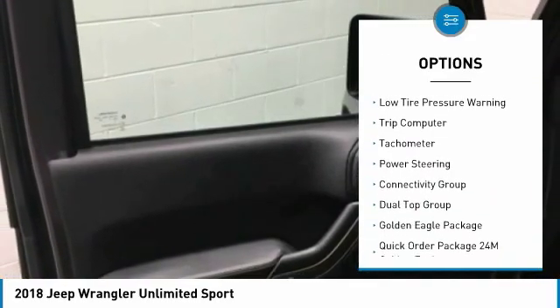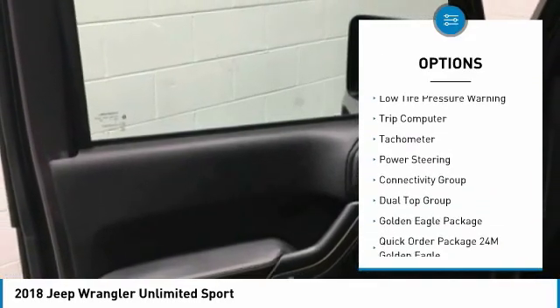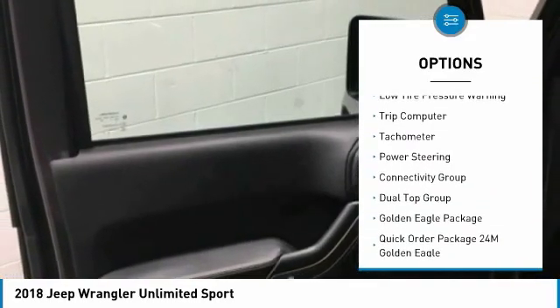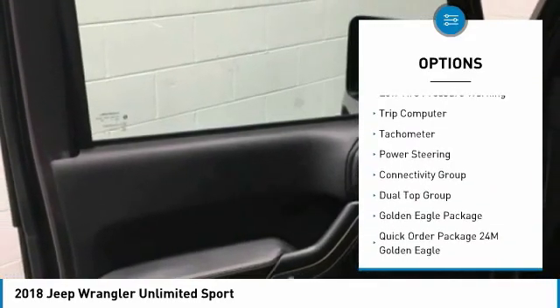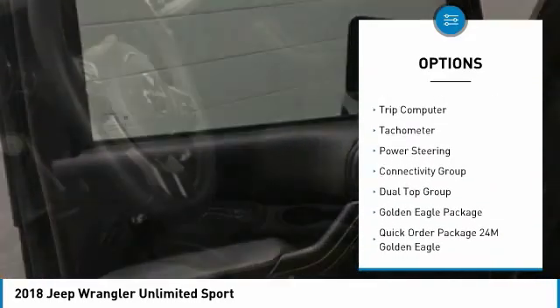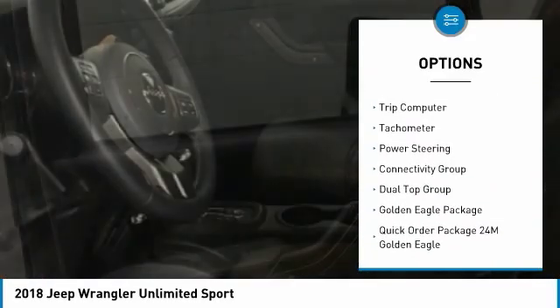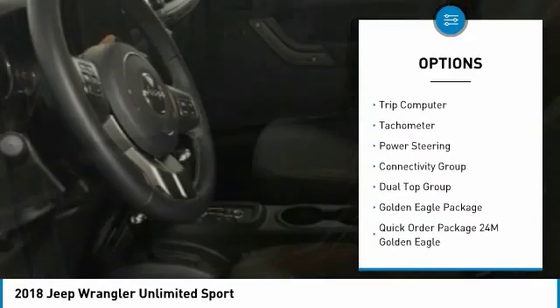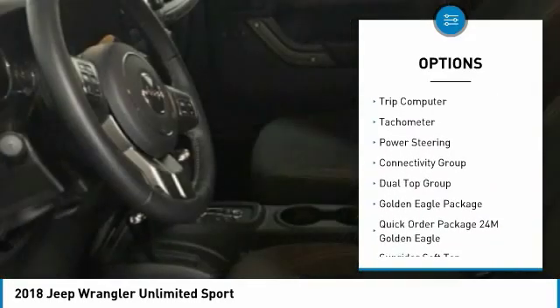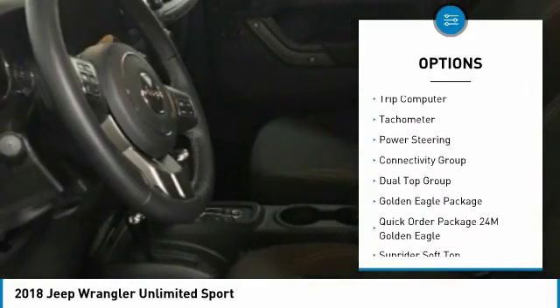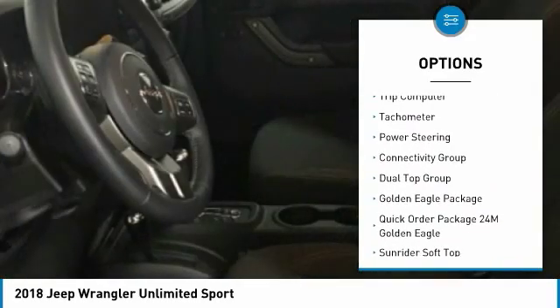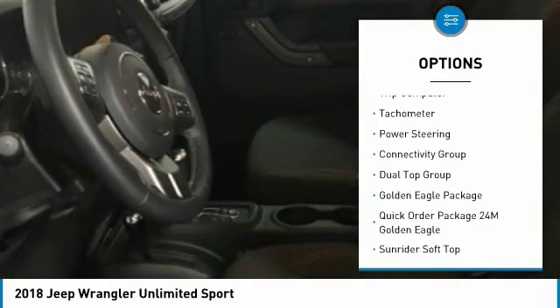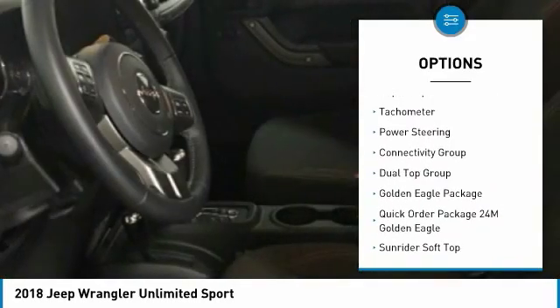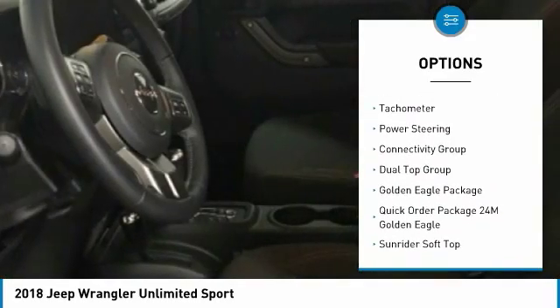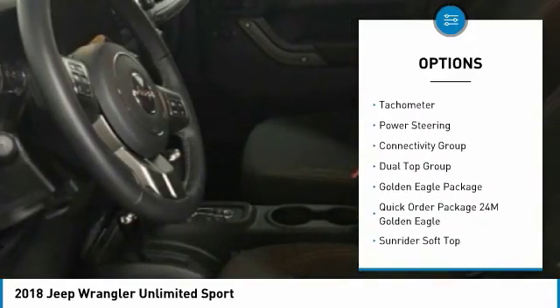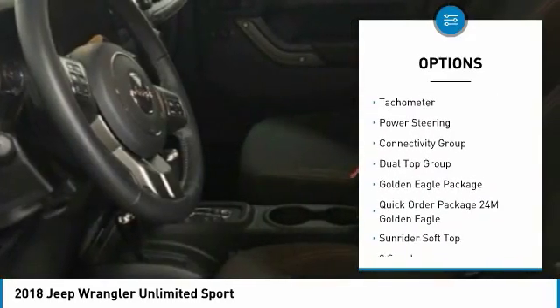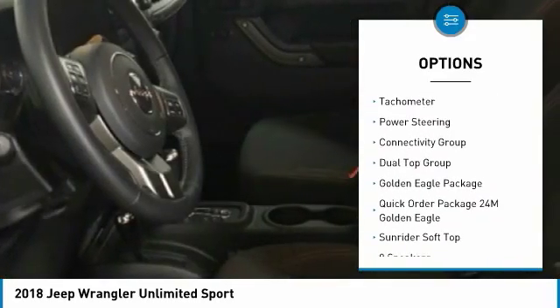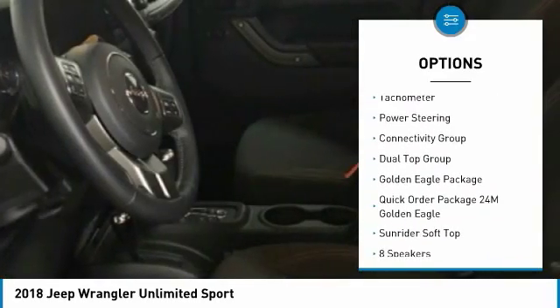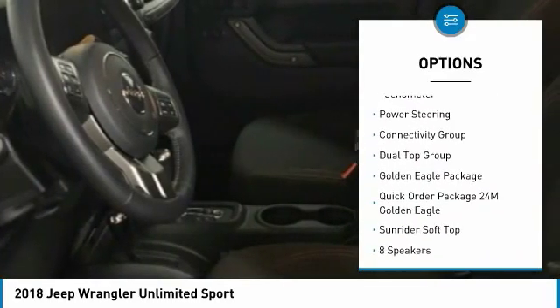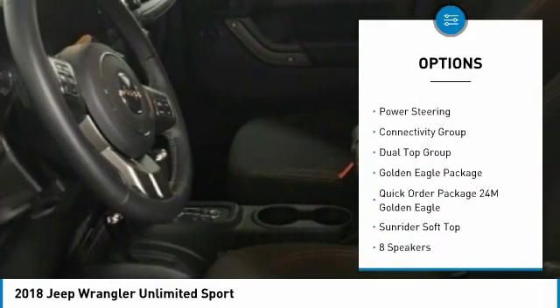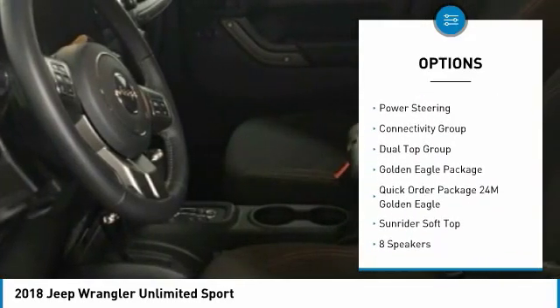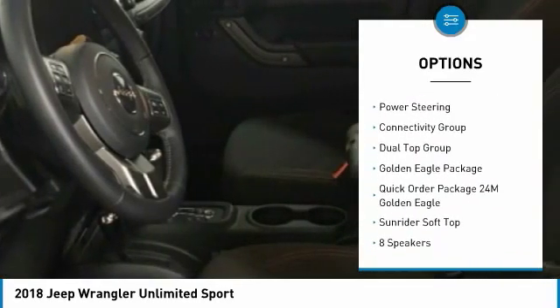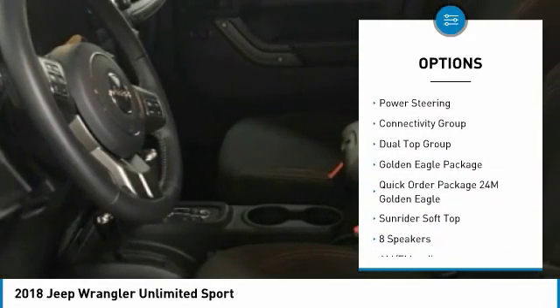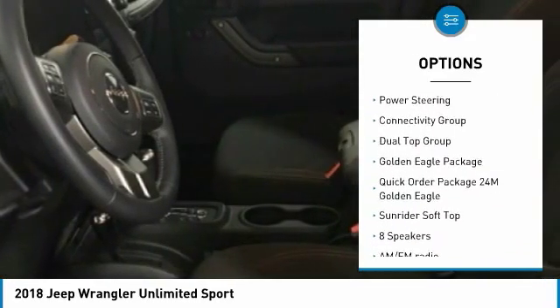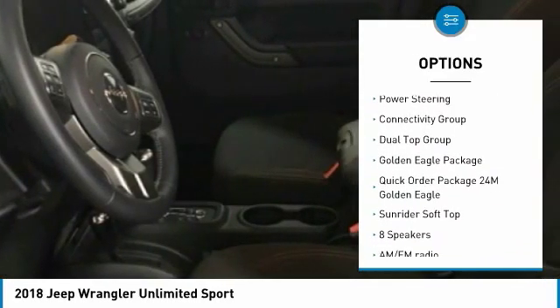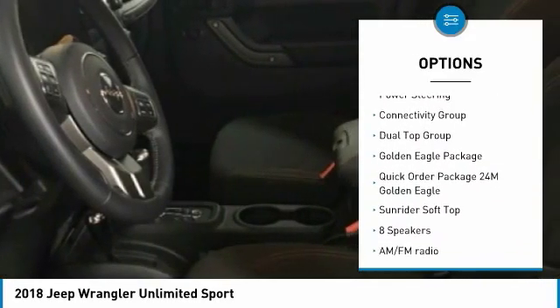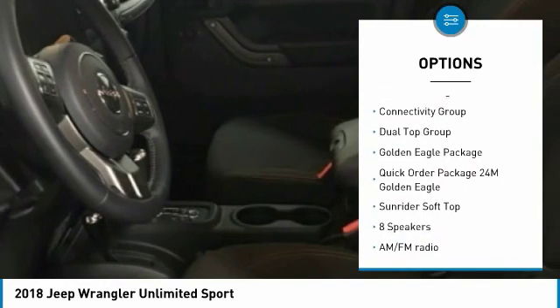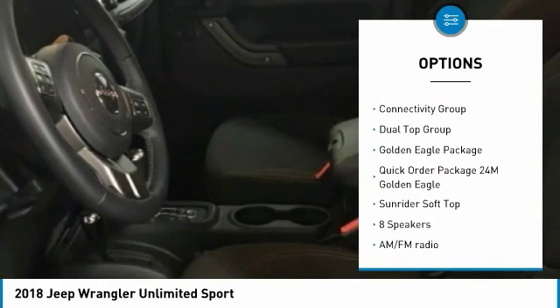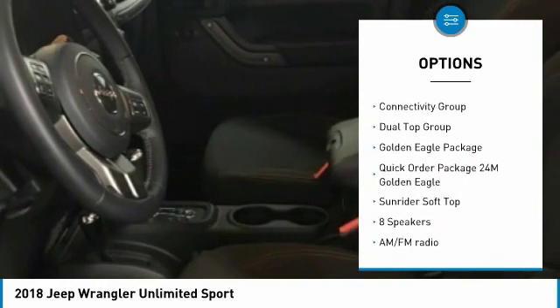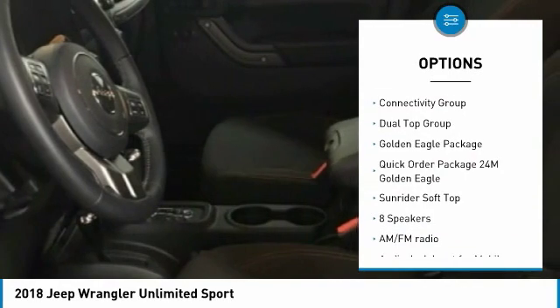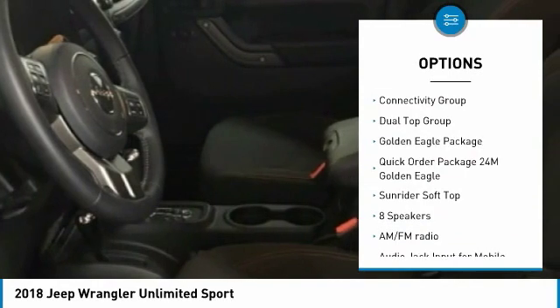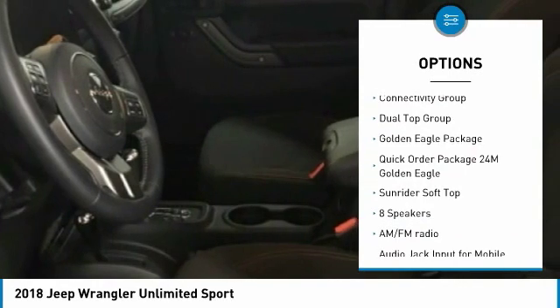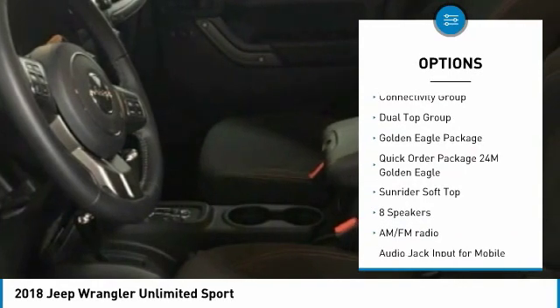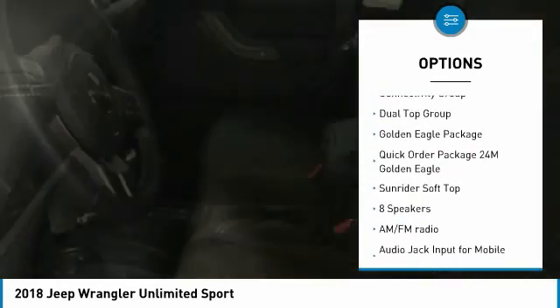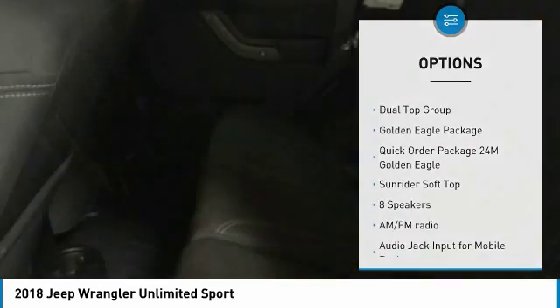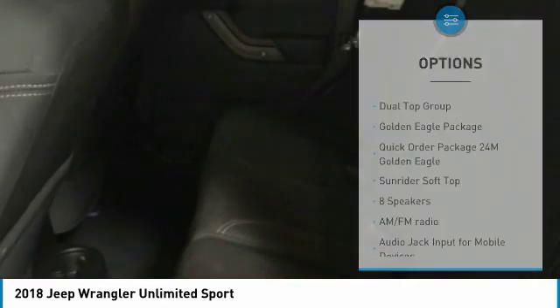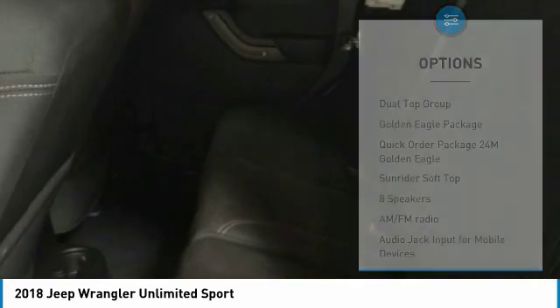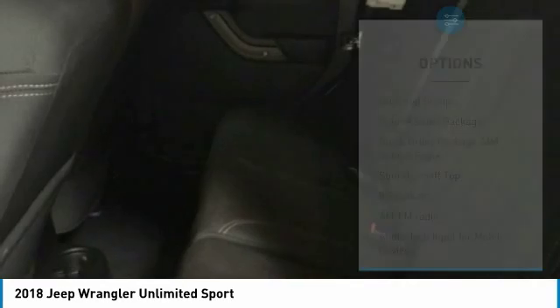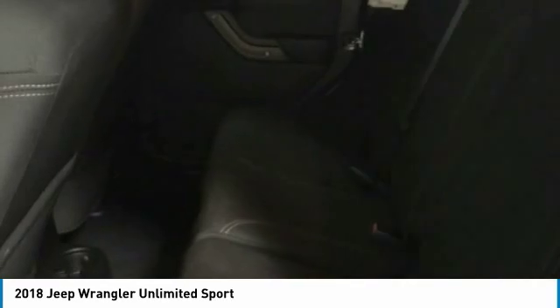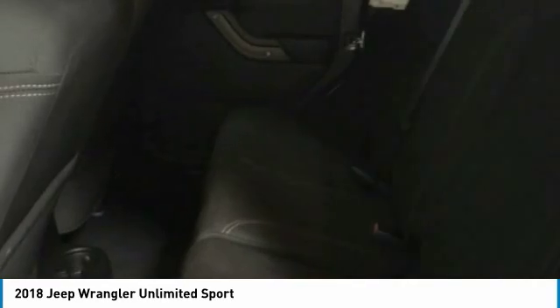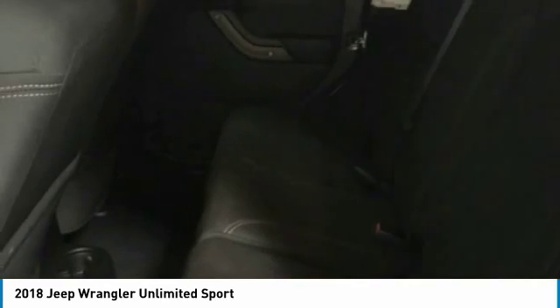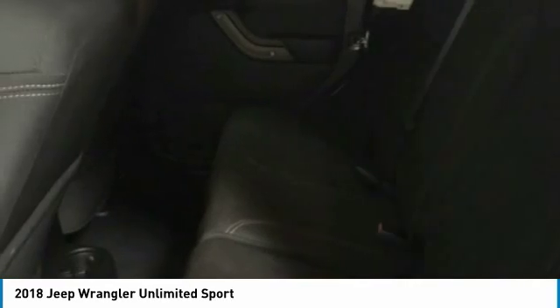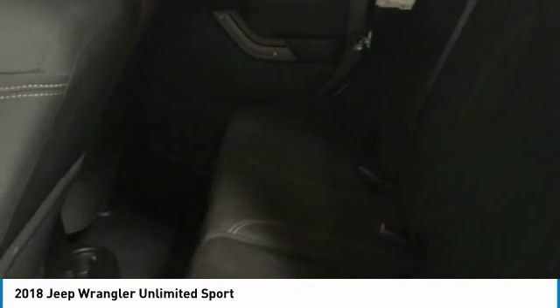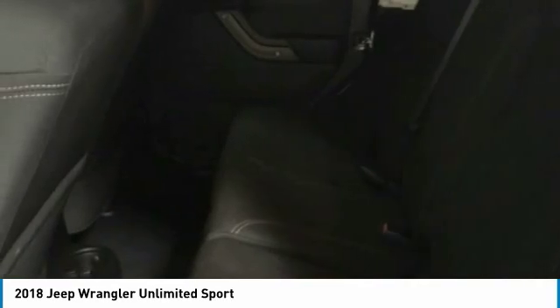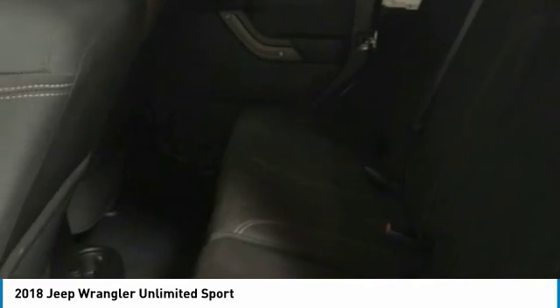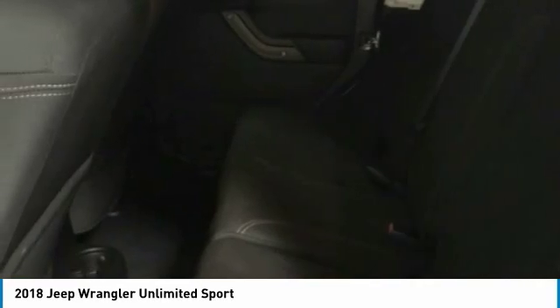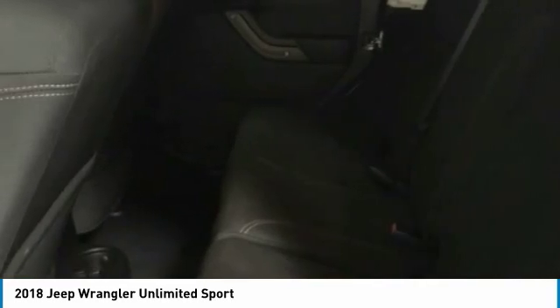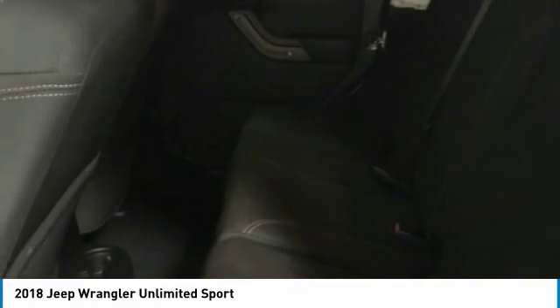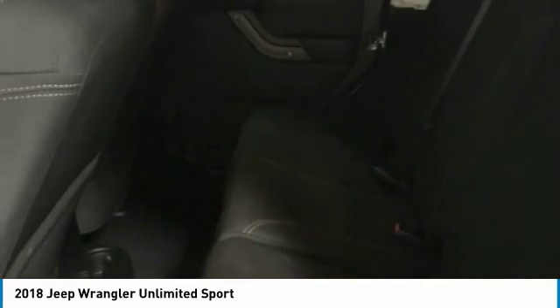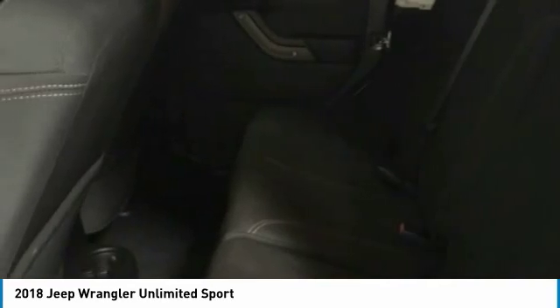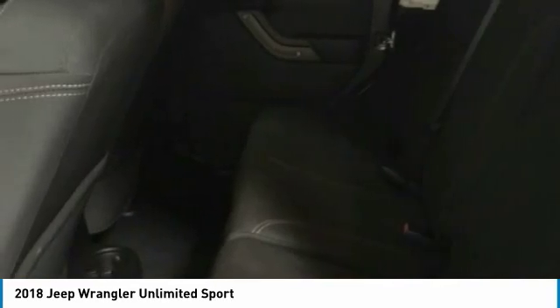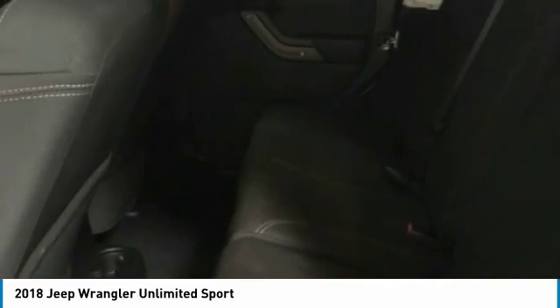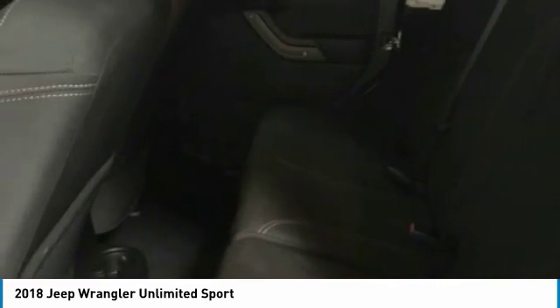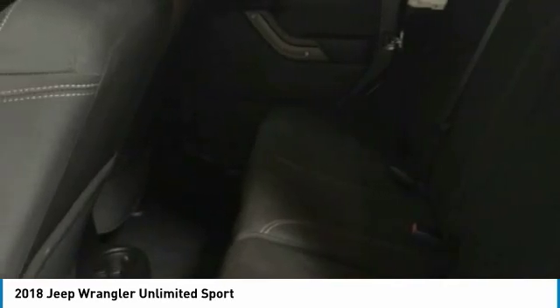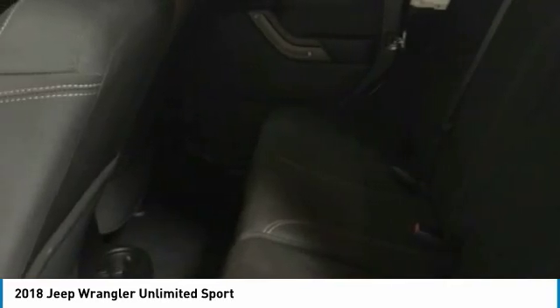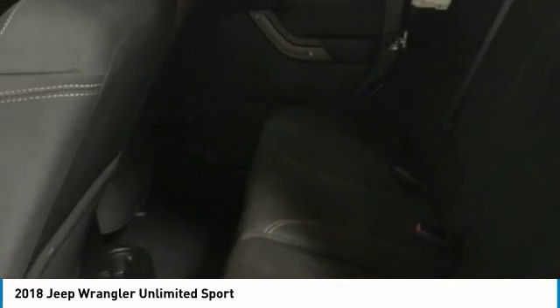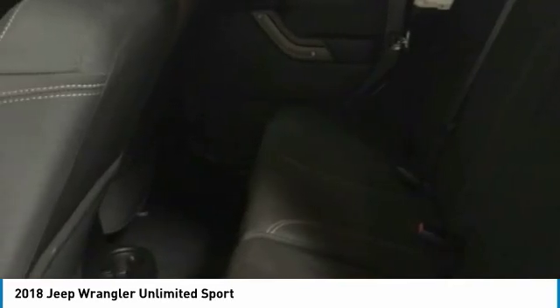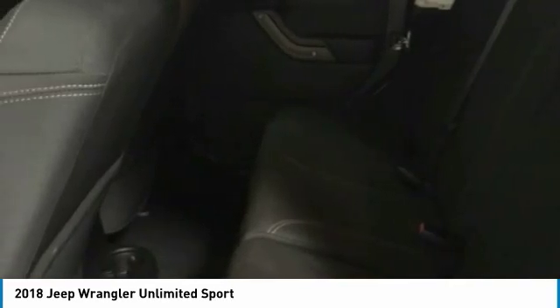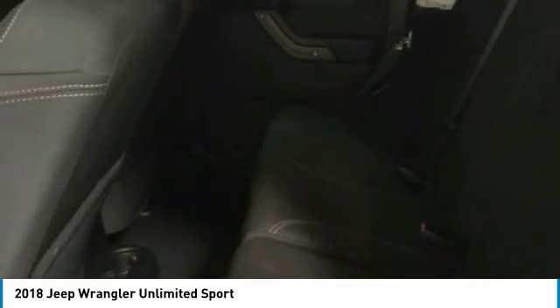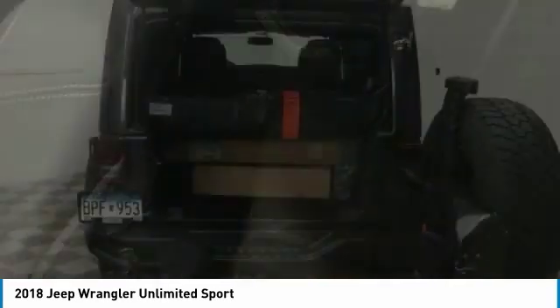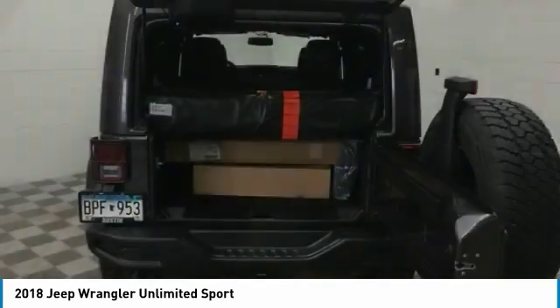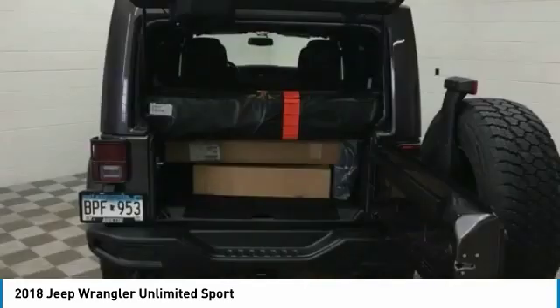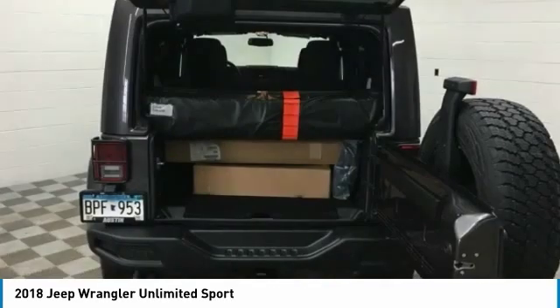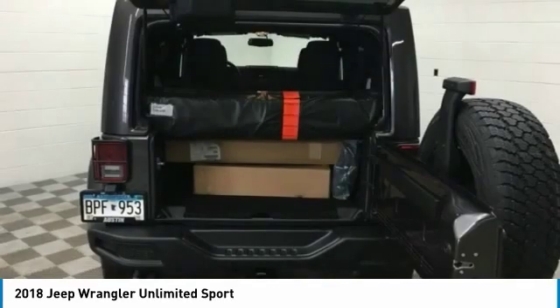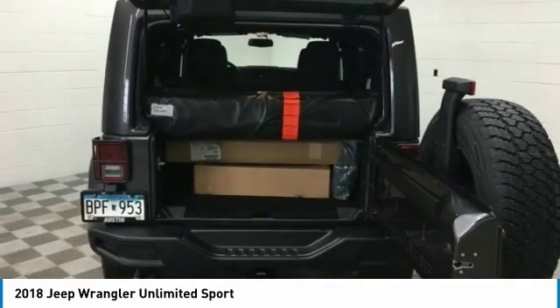Four-wheel disc brakes, speed control, low tire pressure warning, trip computer, tachometer, power steering.